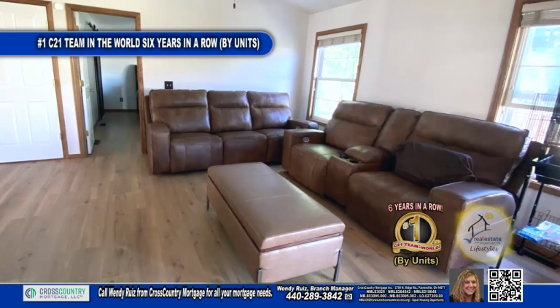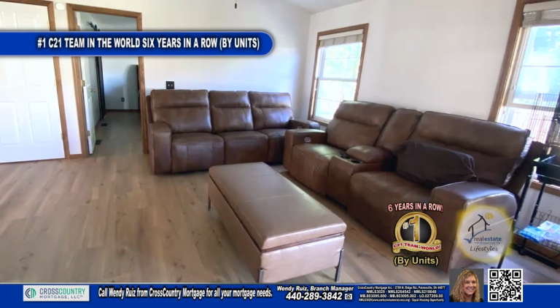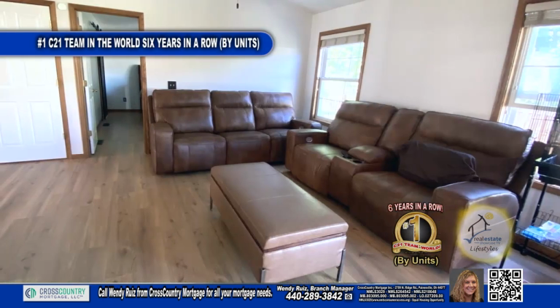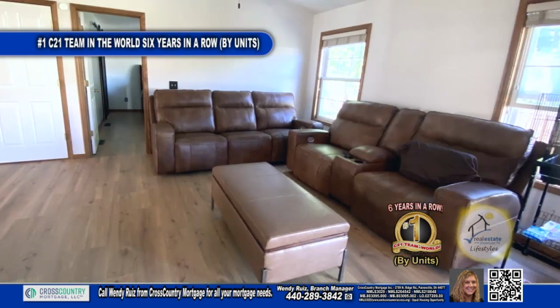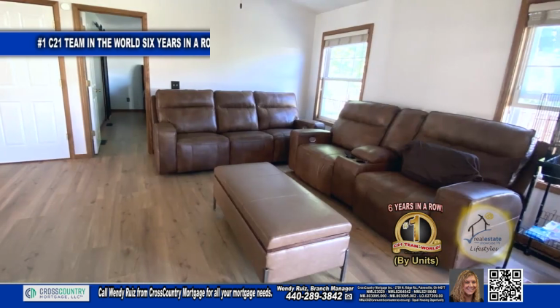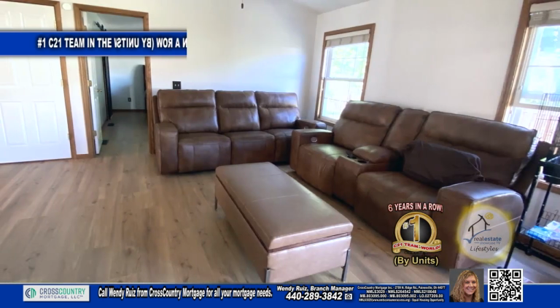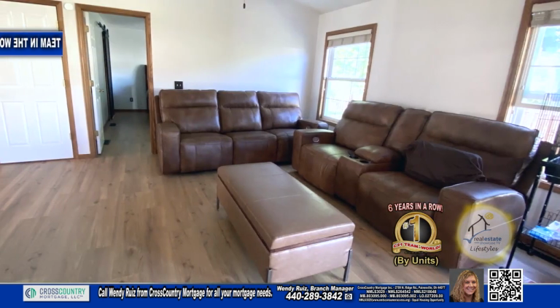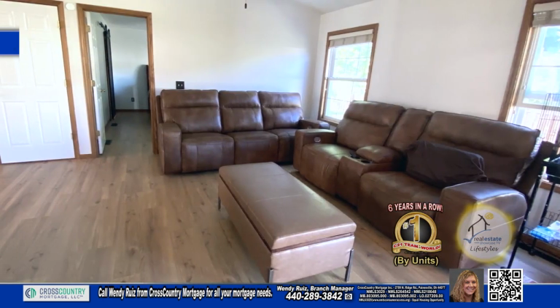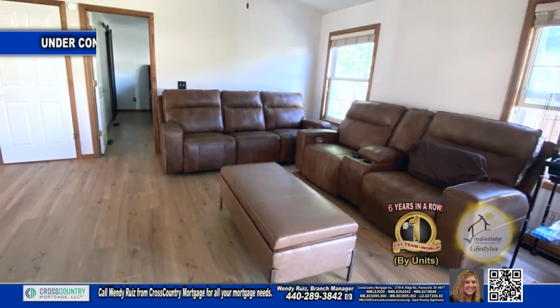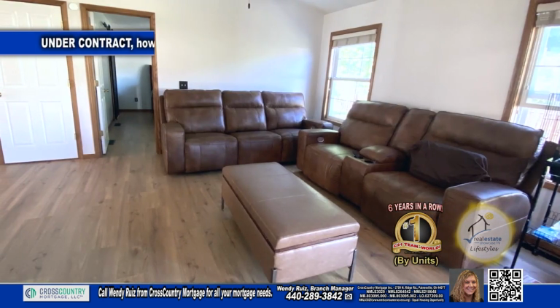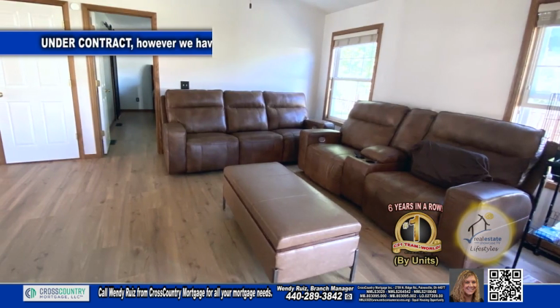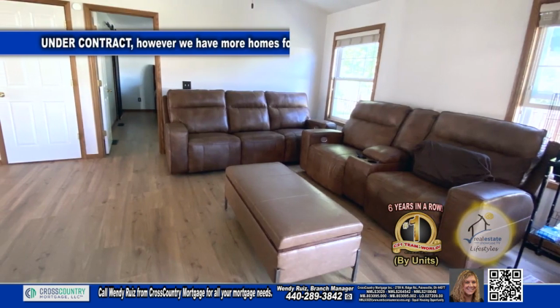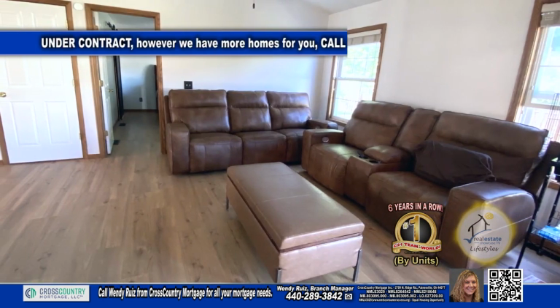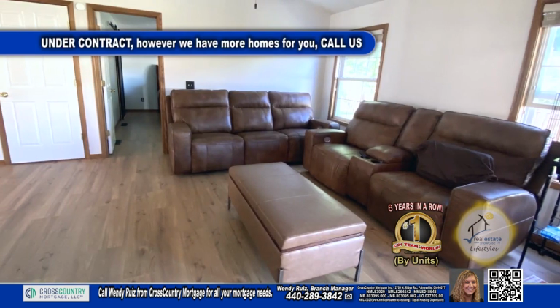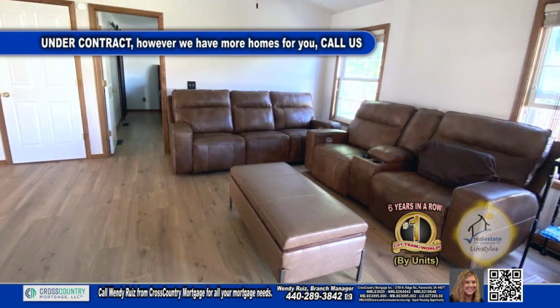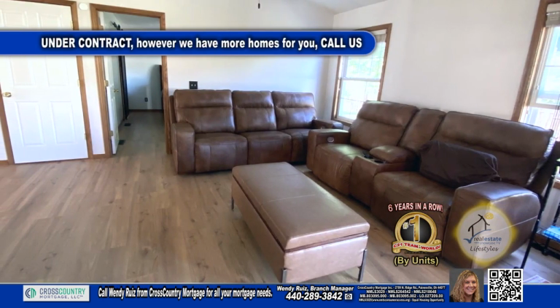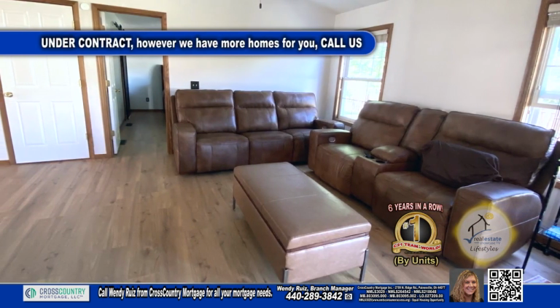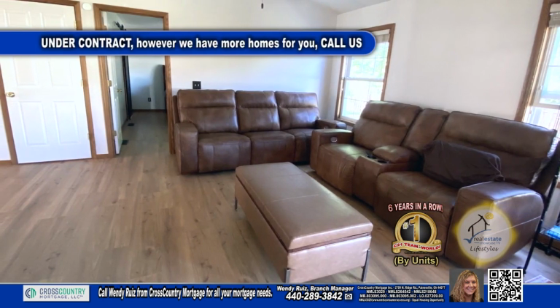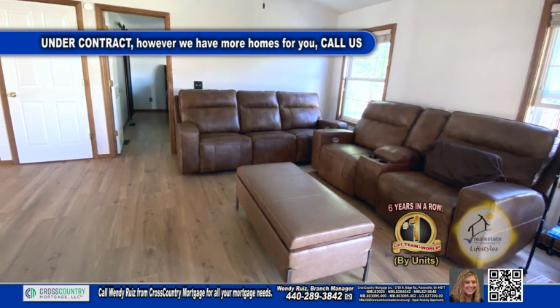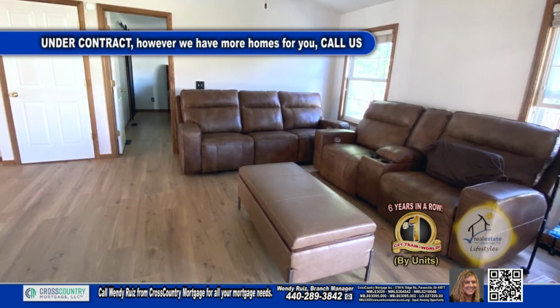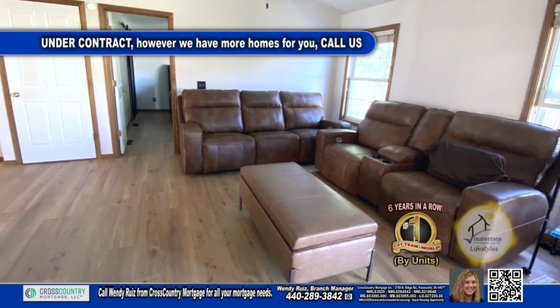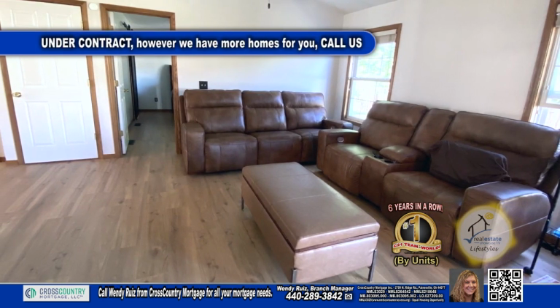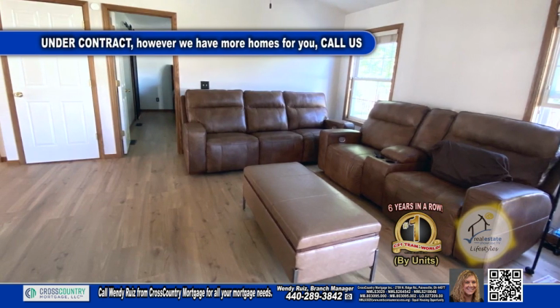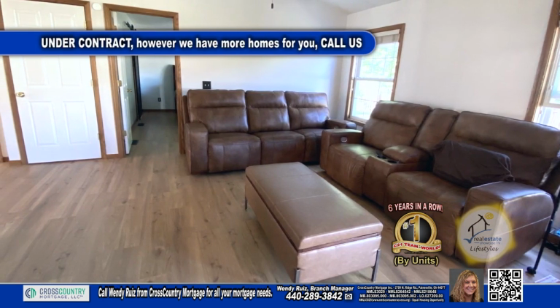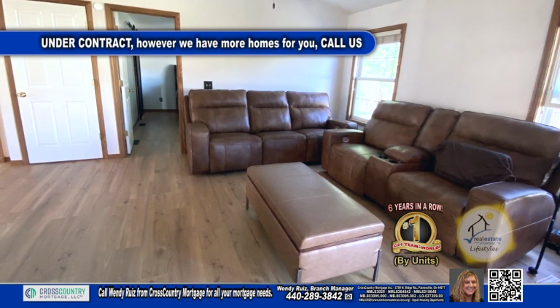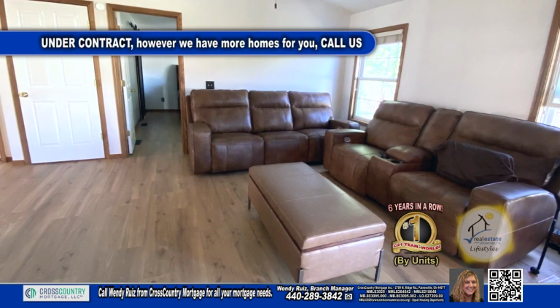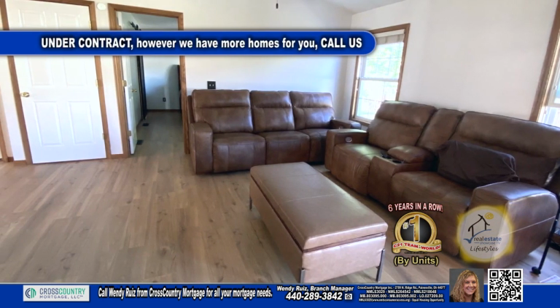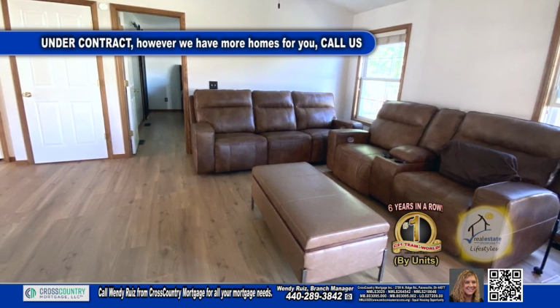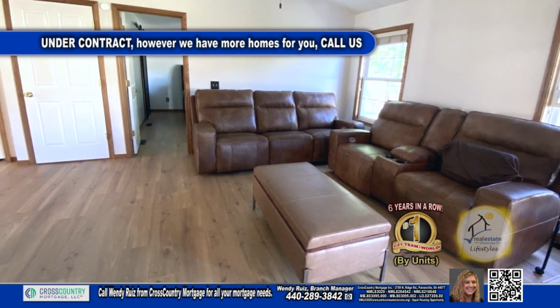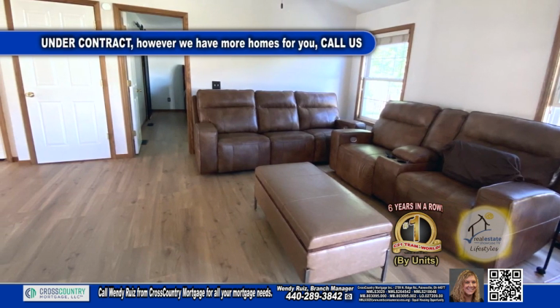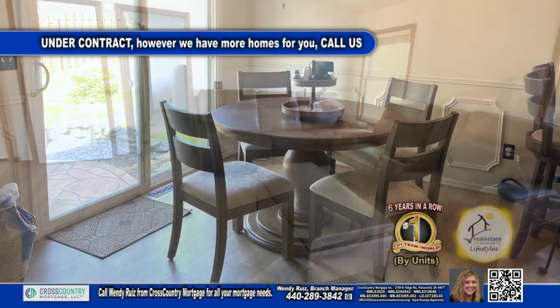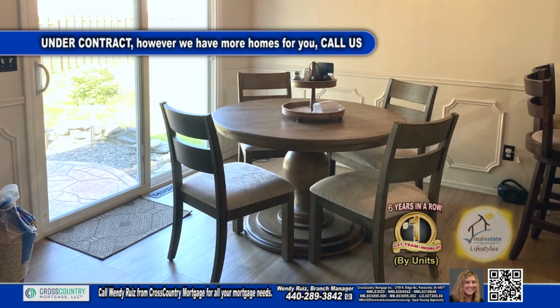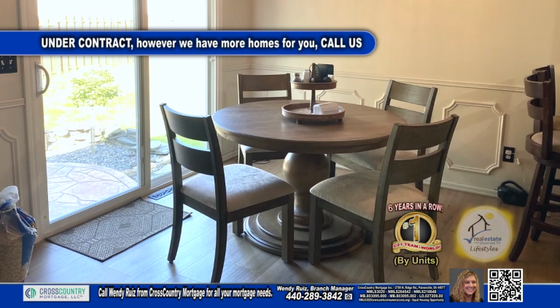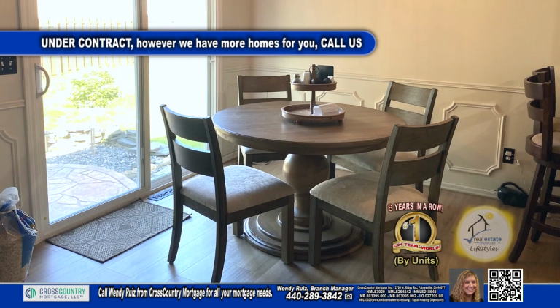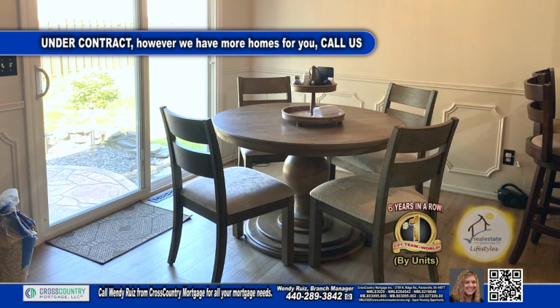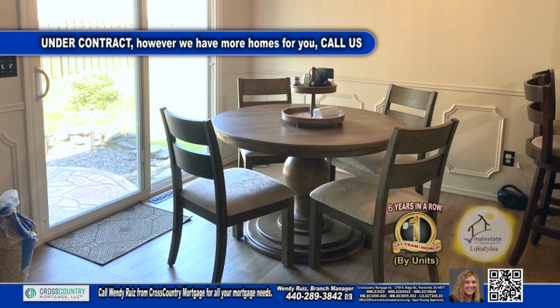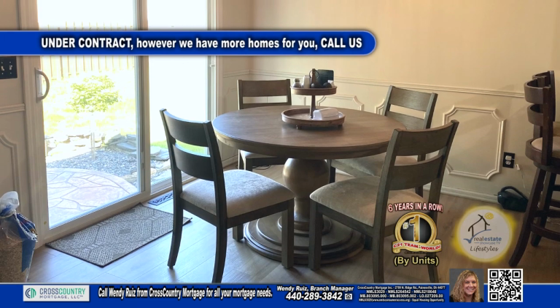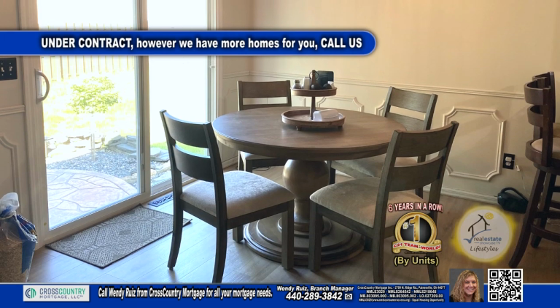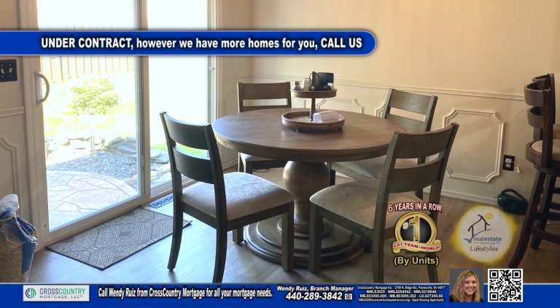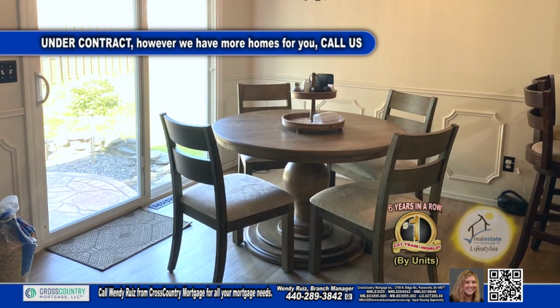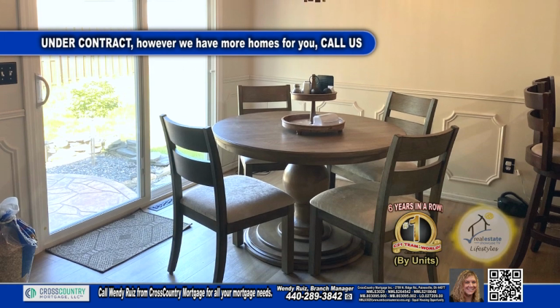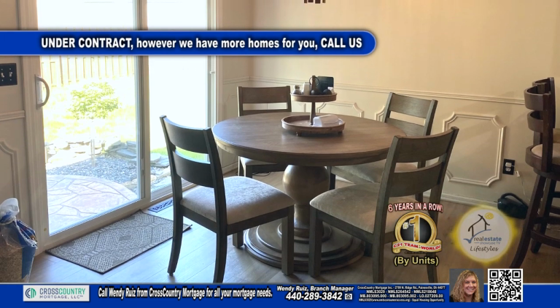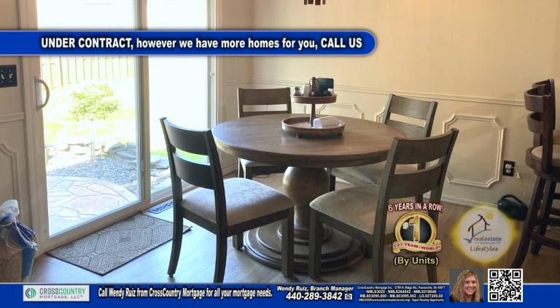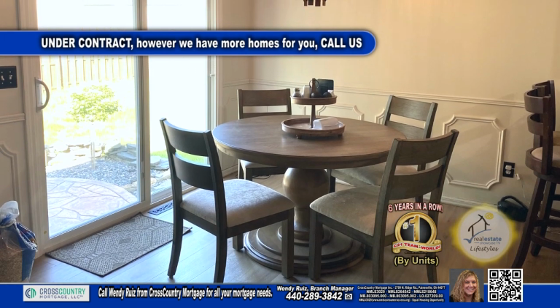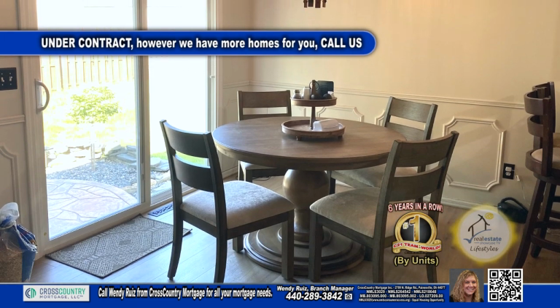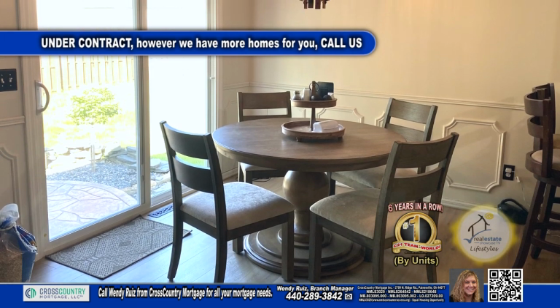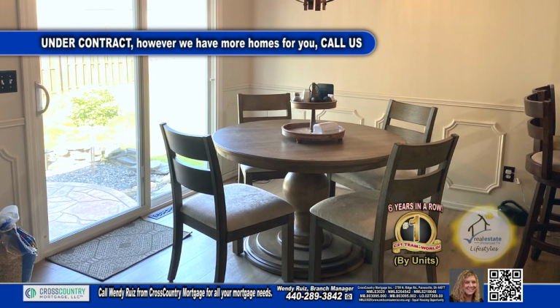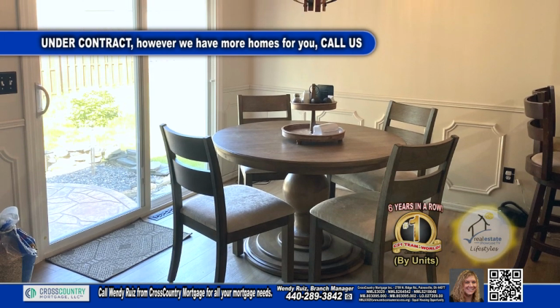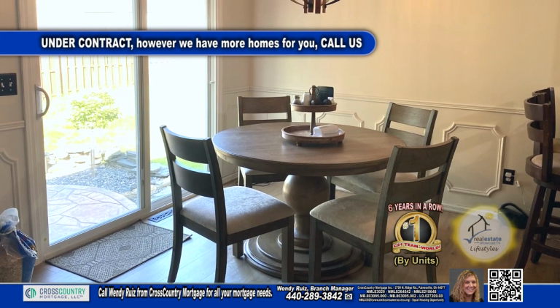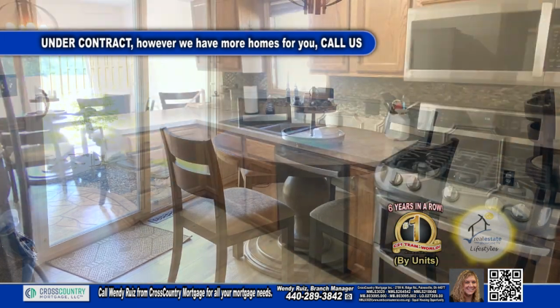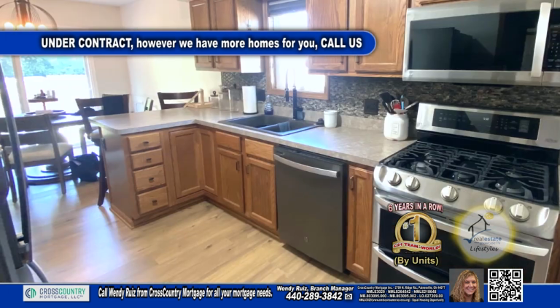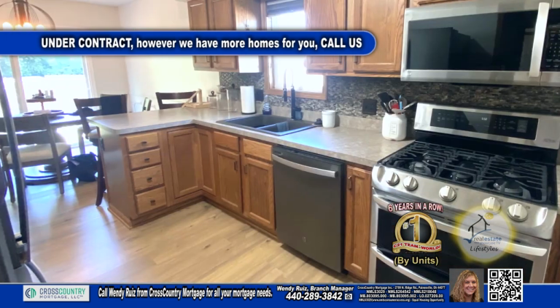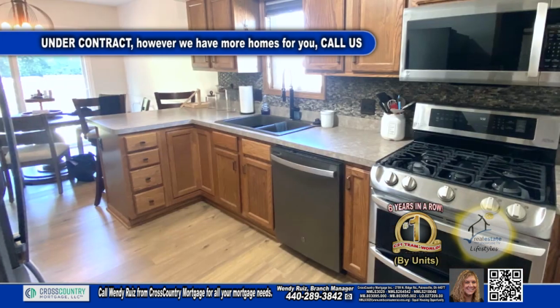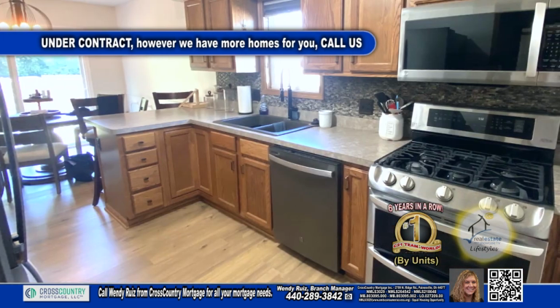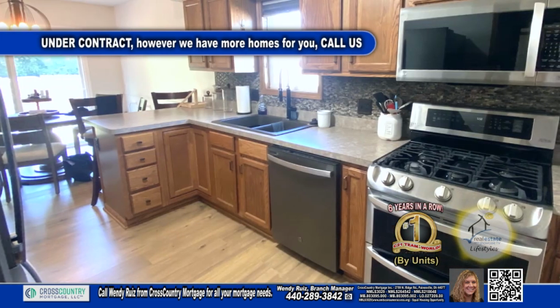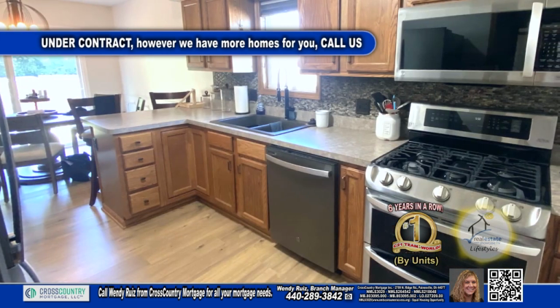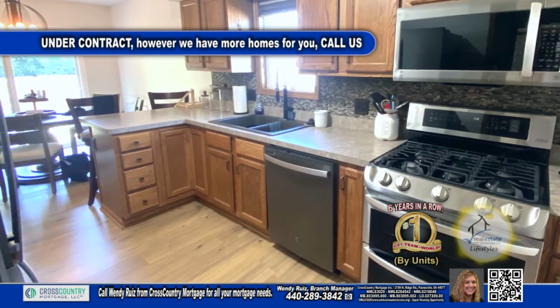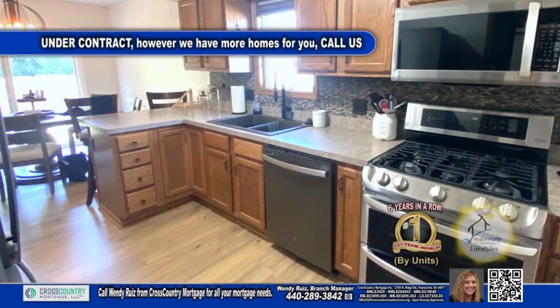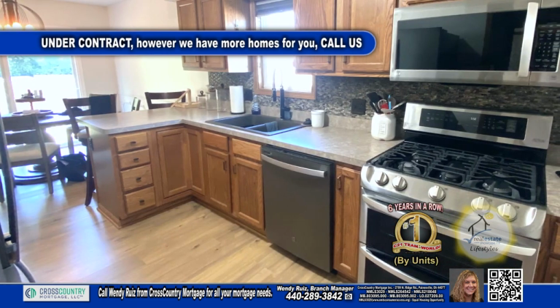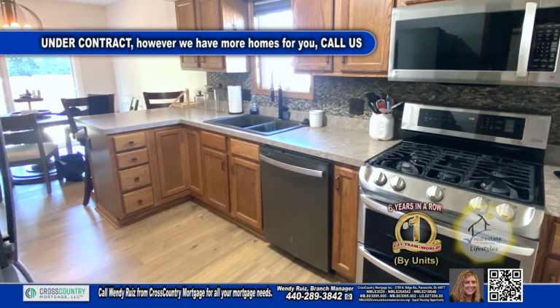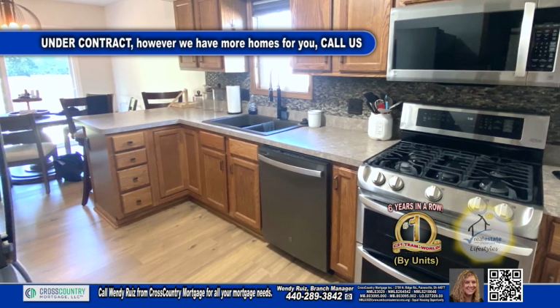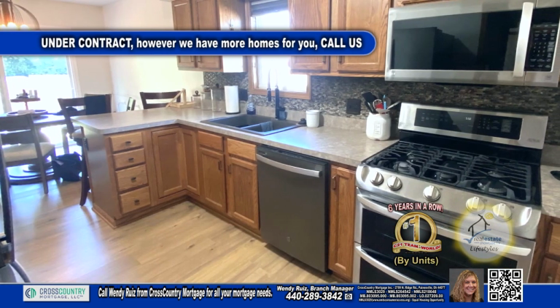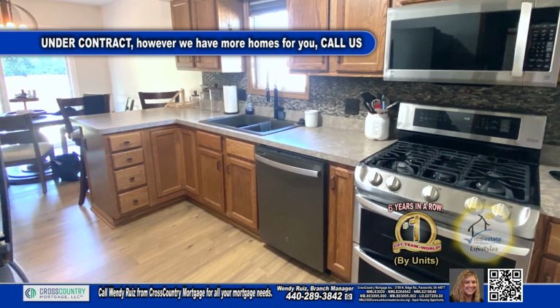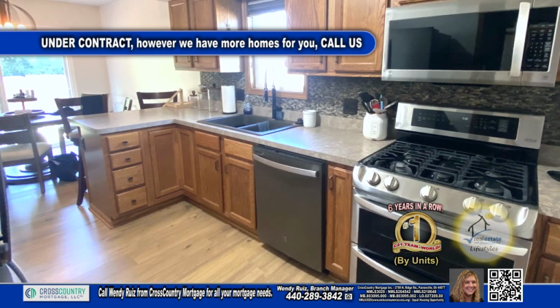The living room is very spacious and a great place to entertain. The updated kitchen has an eating area and all the appliances are included.